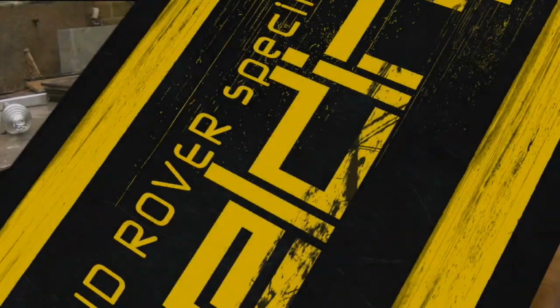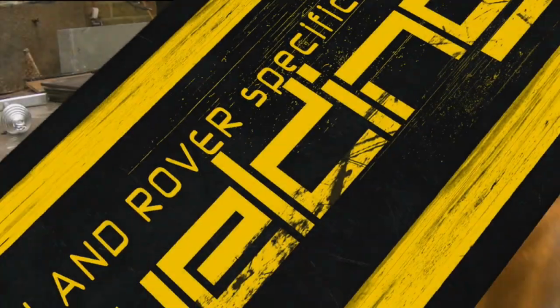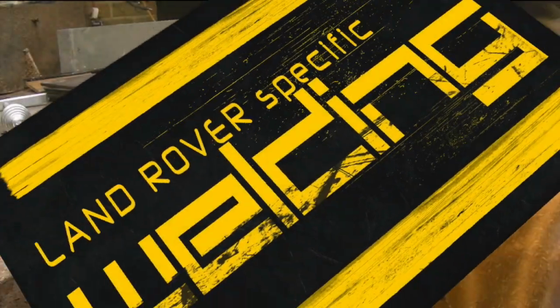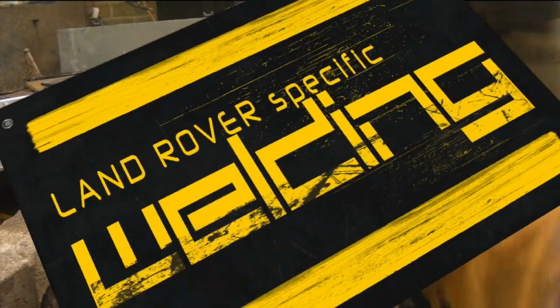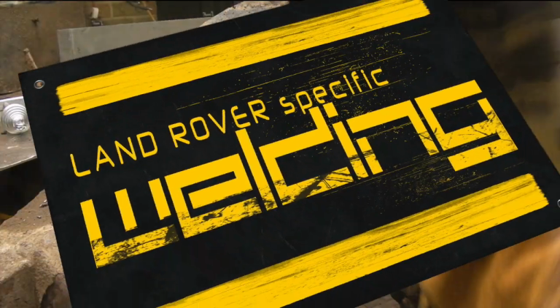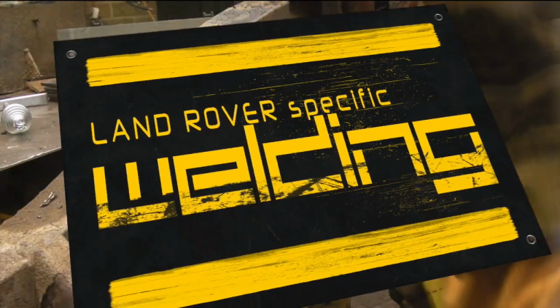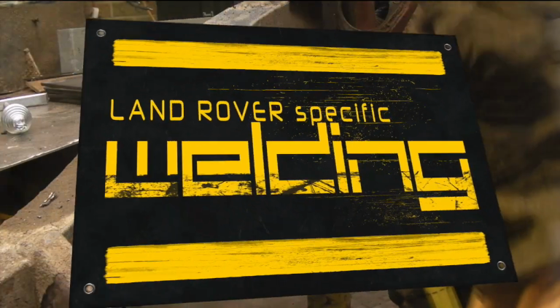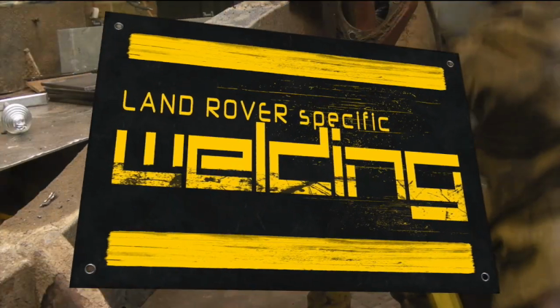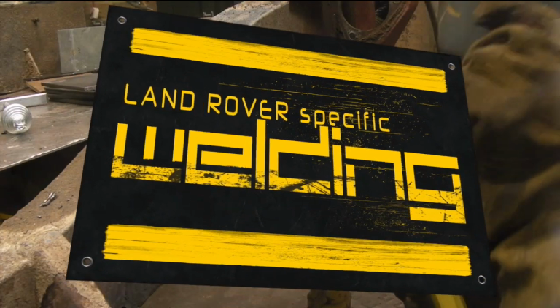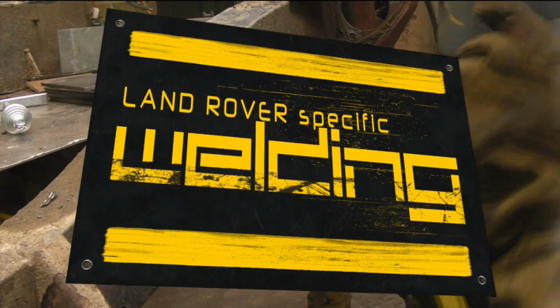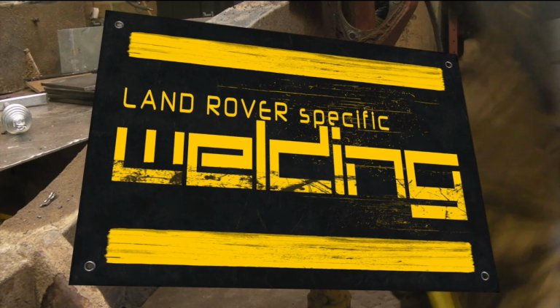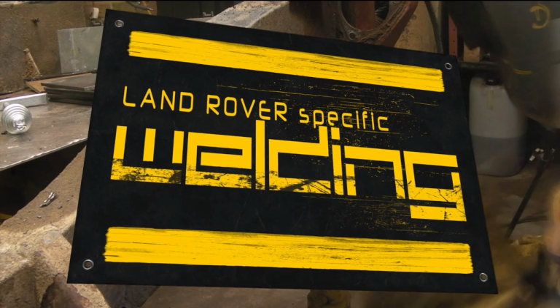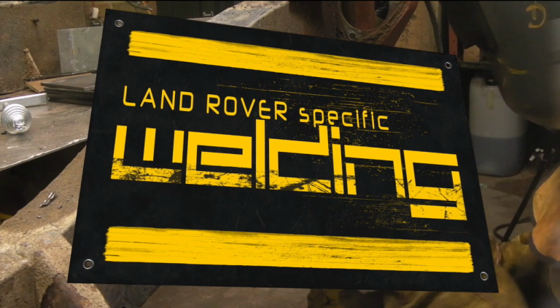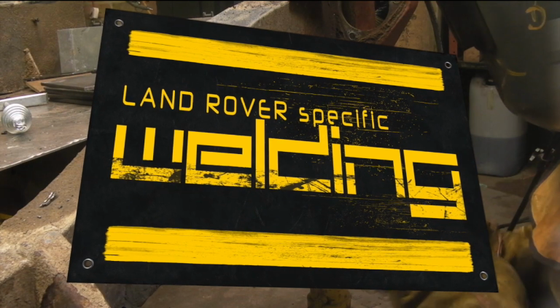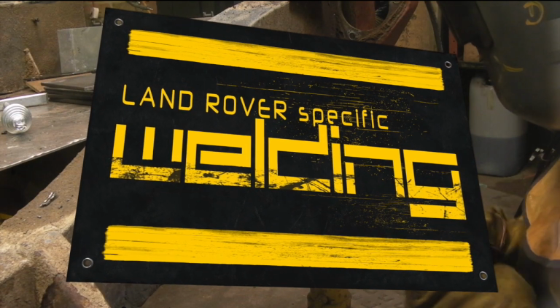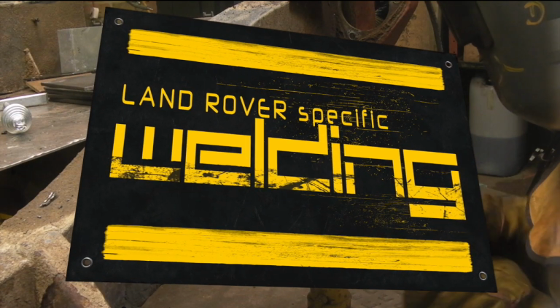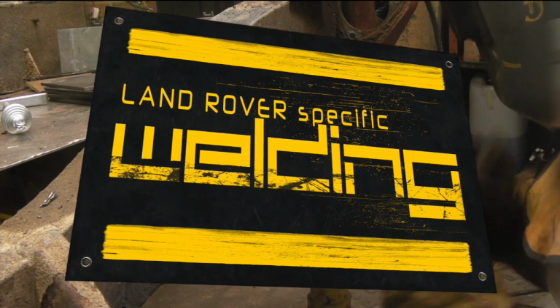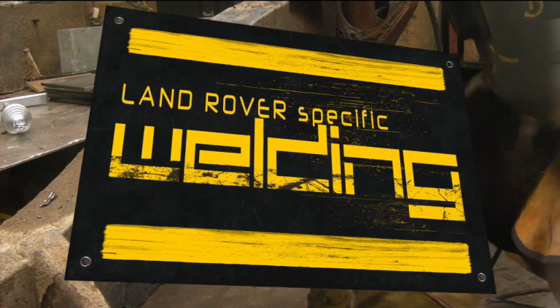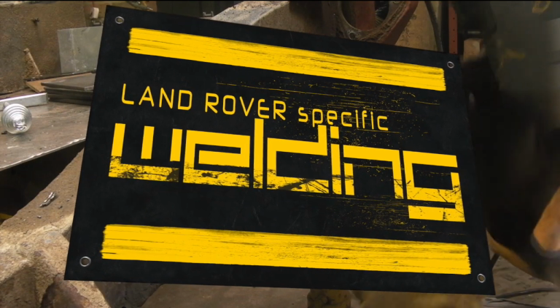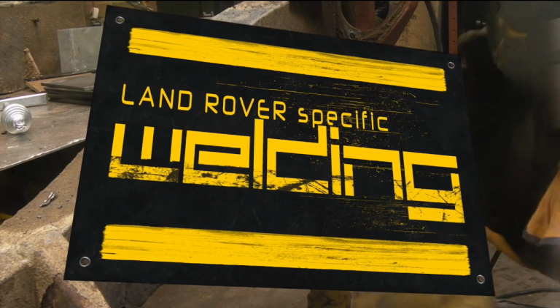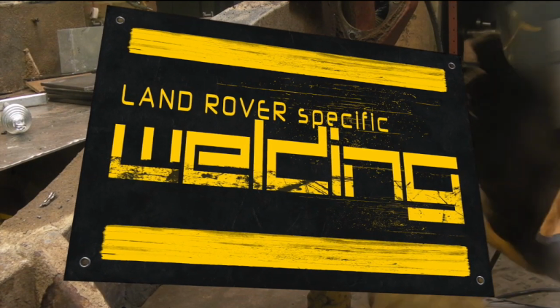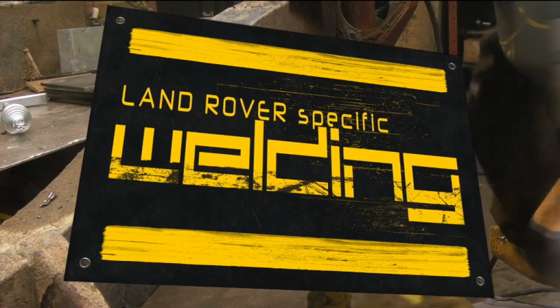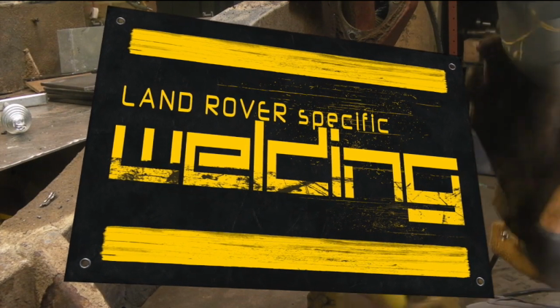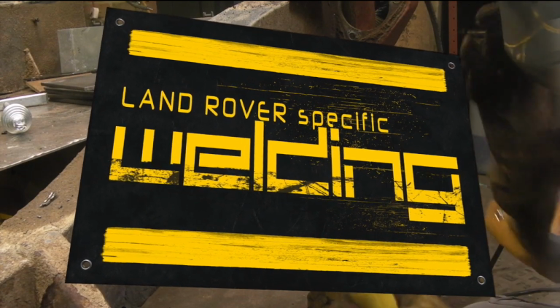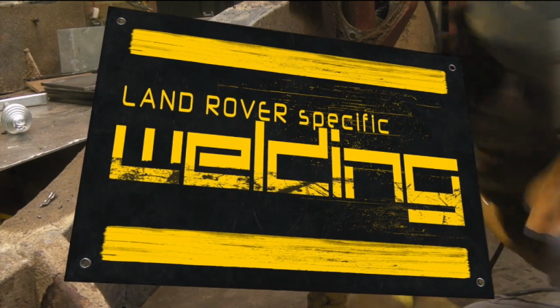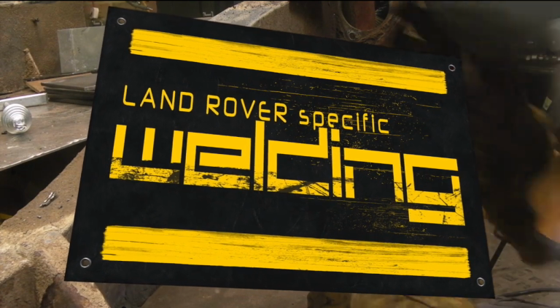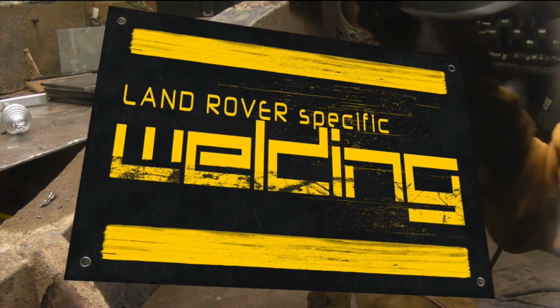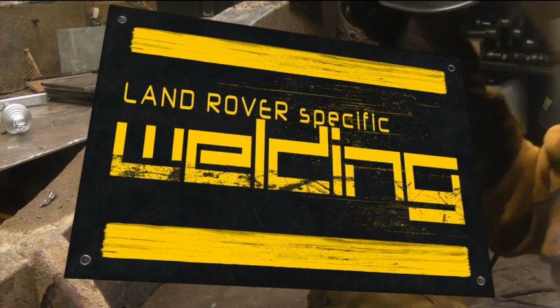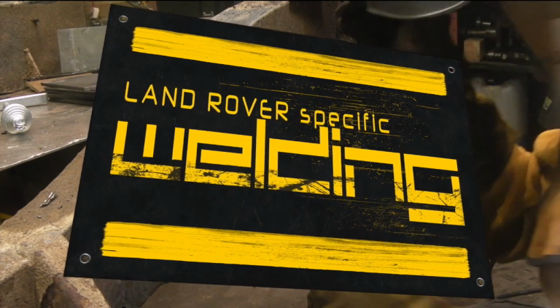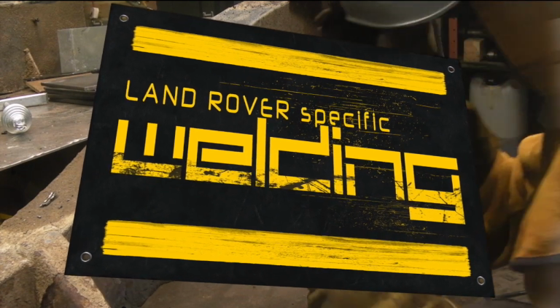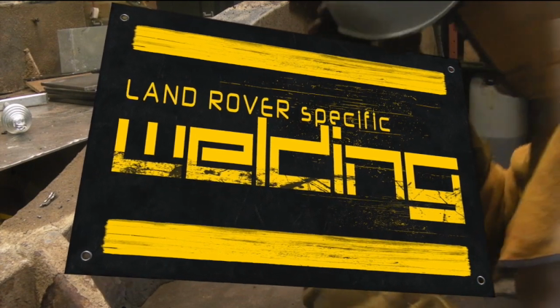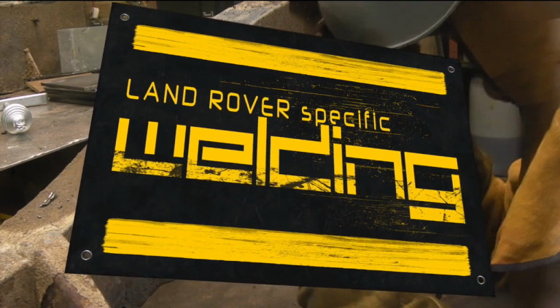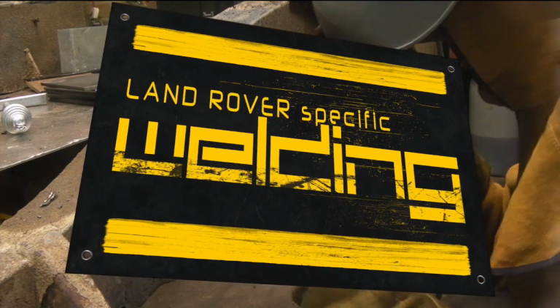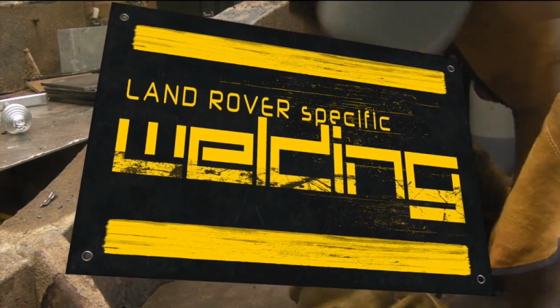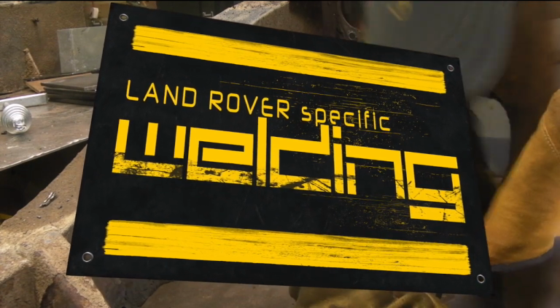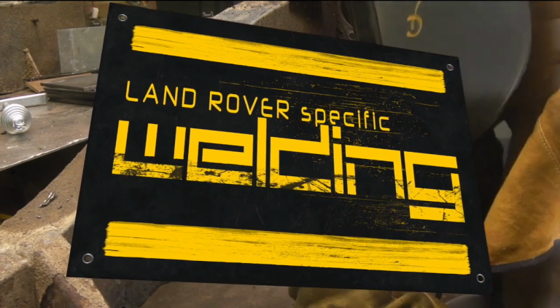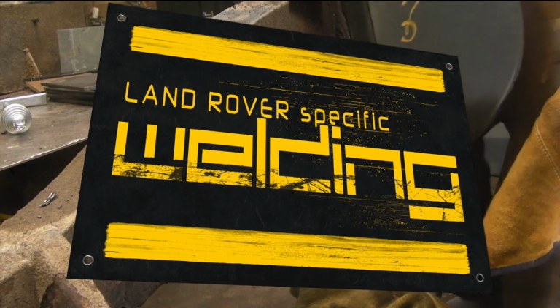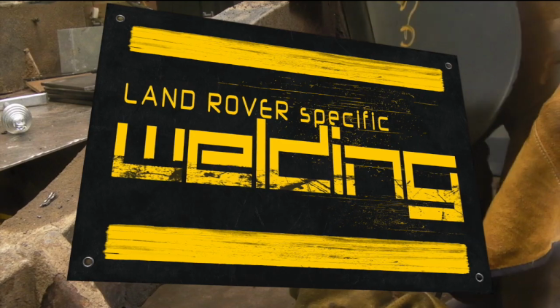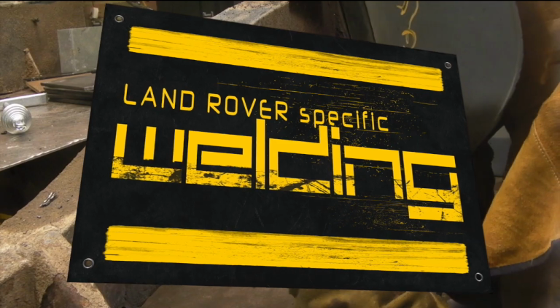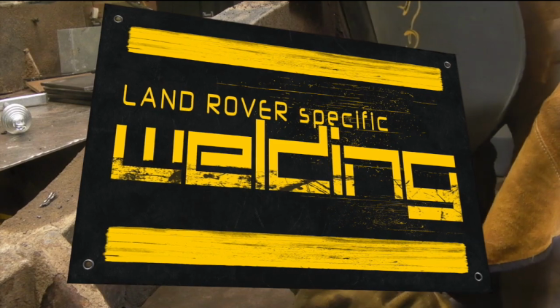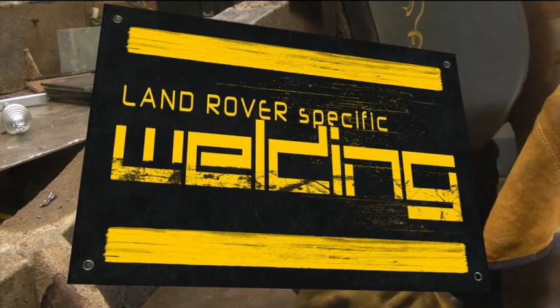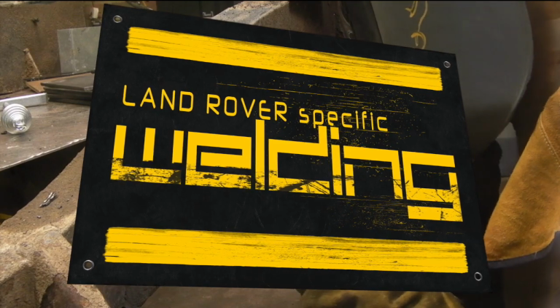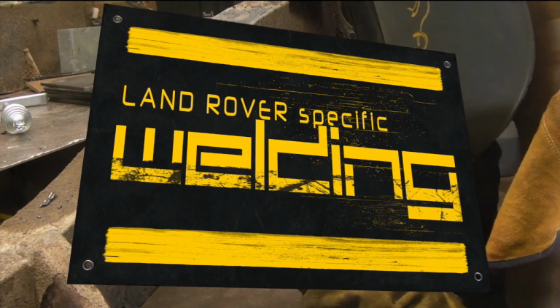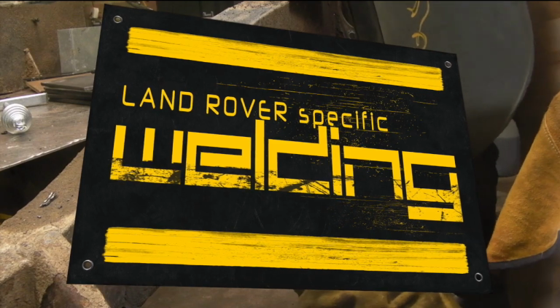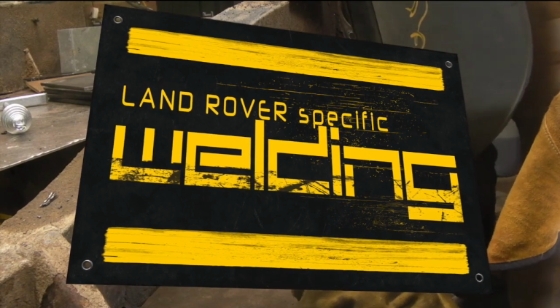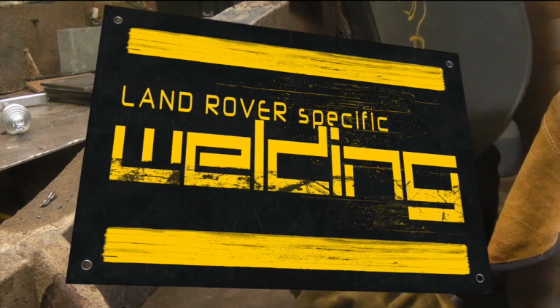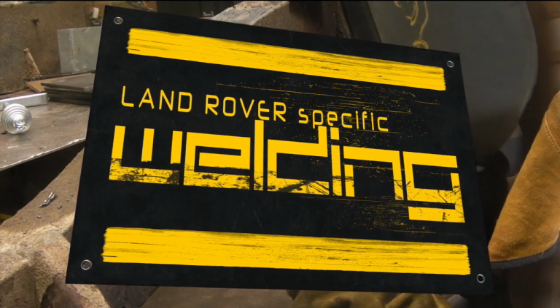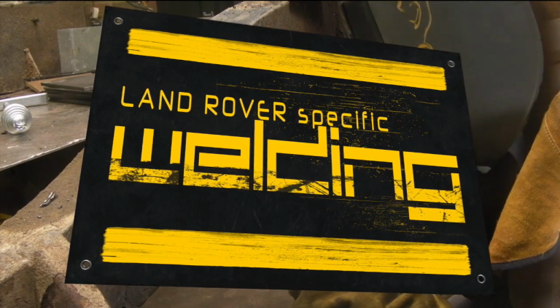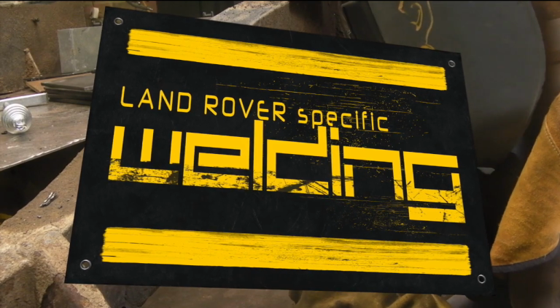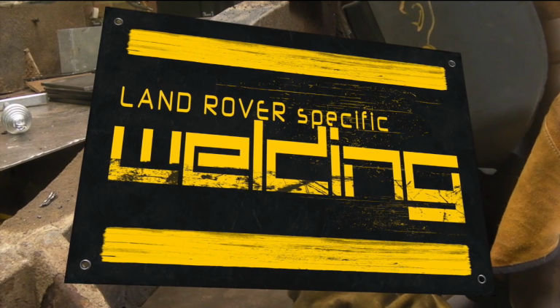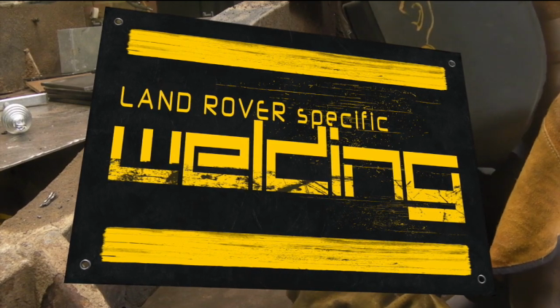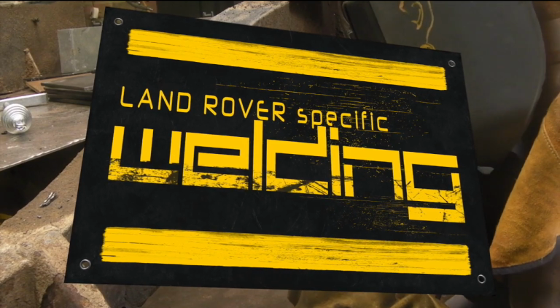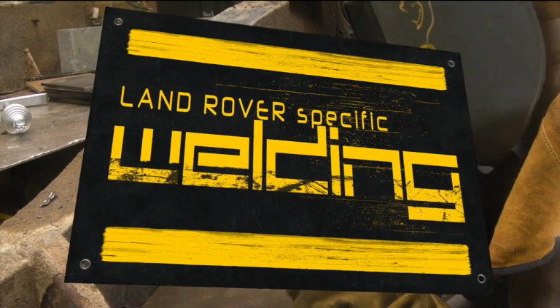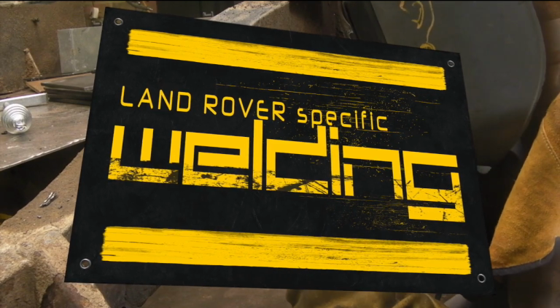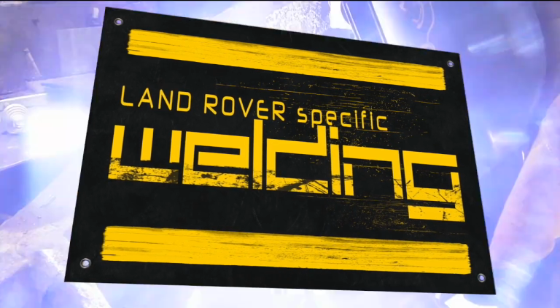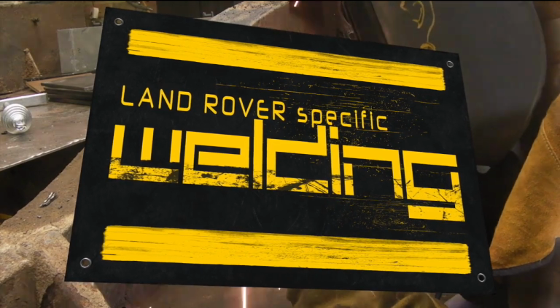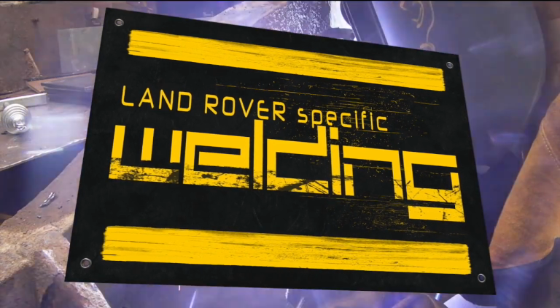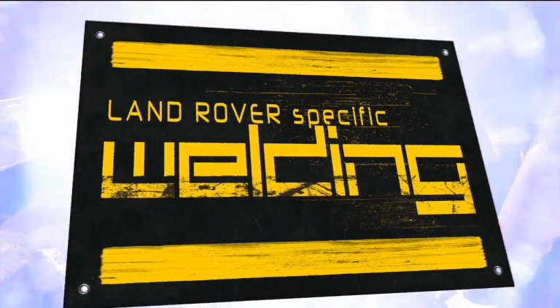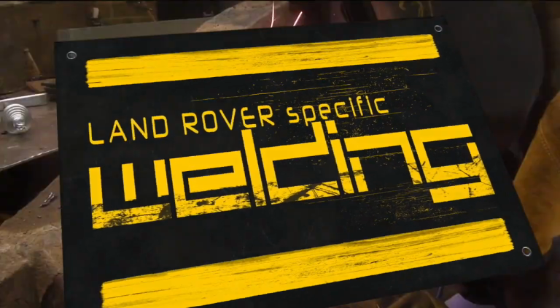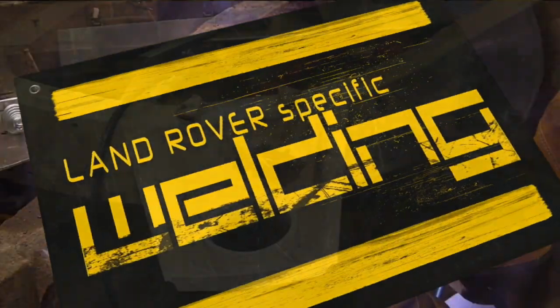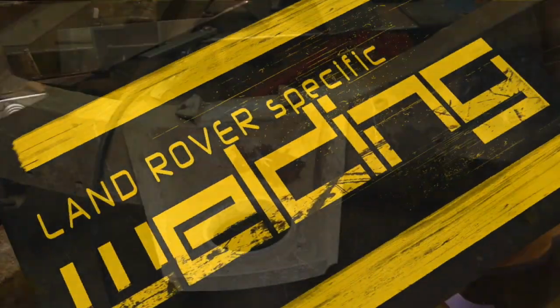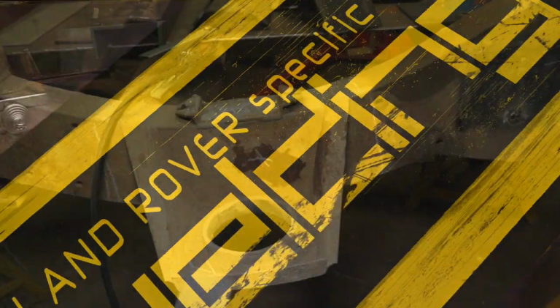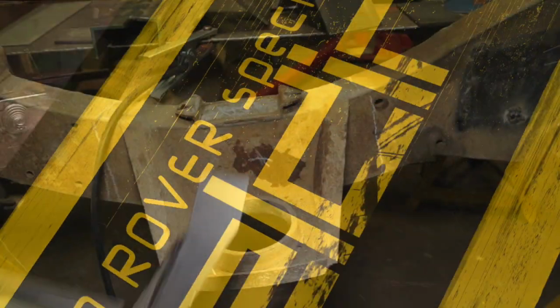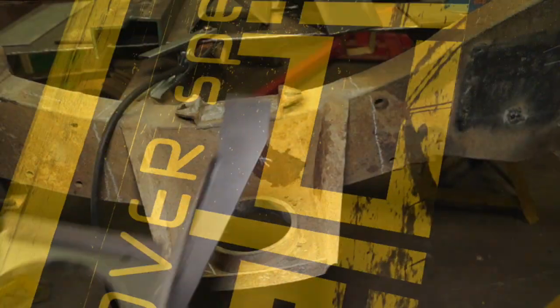Hello and welcome back to the Land Rover Toolbox videos once again. We're continuing with Land Rover specific welding.